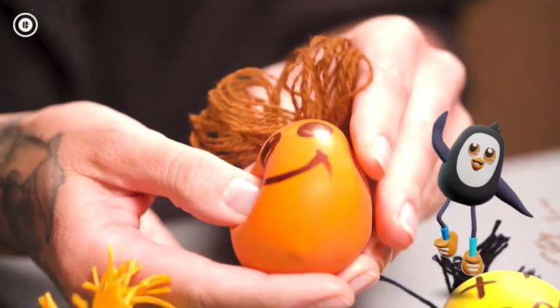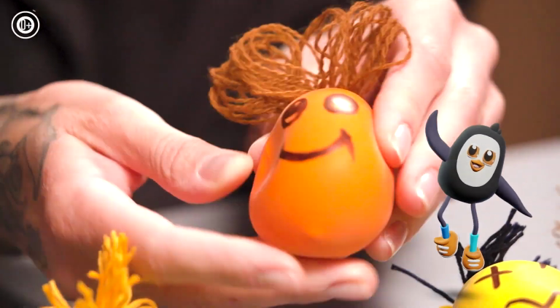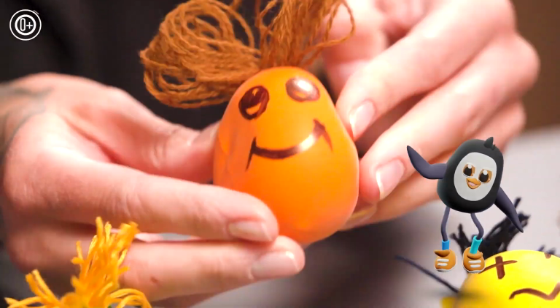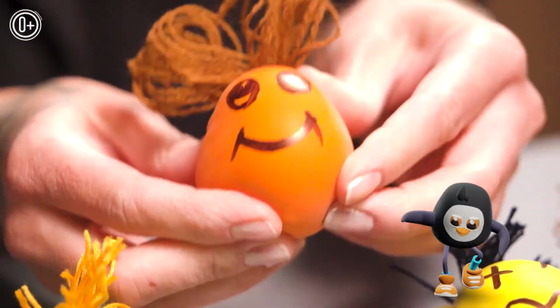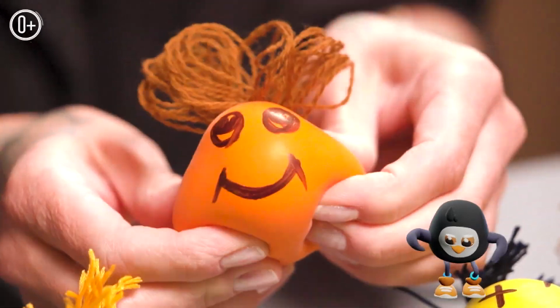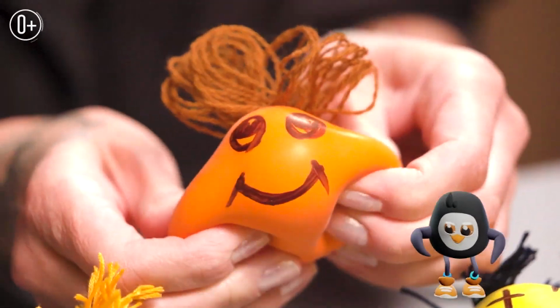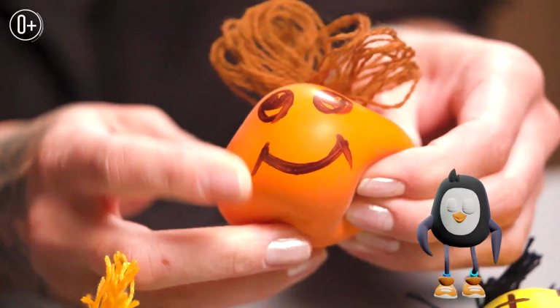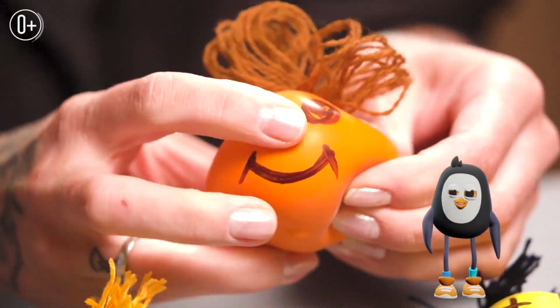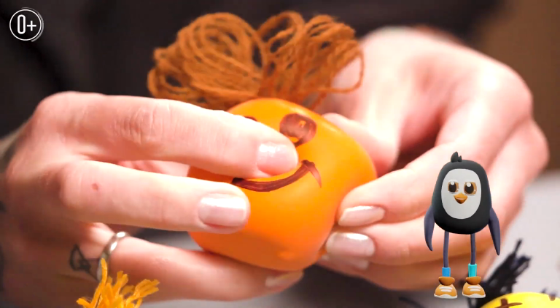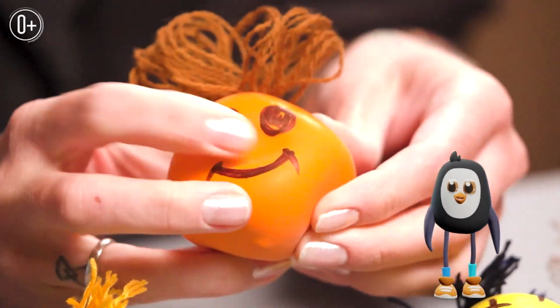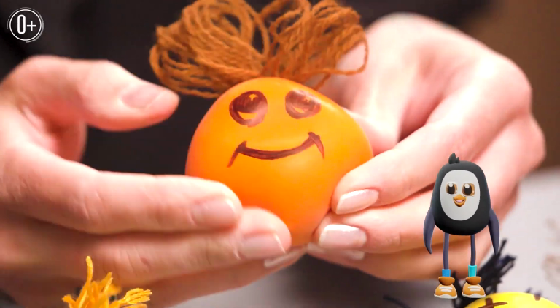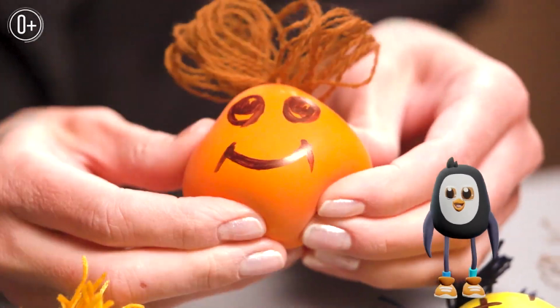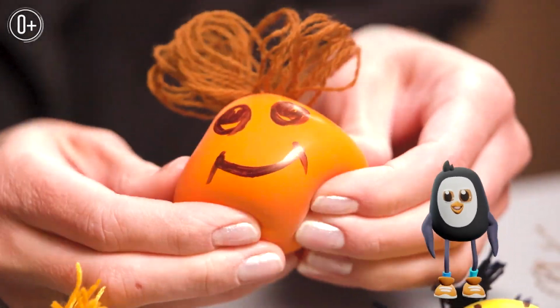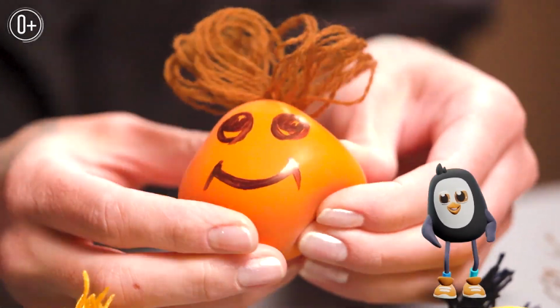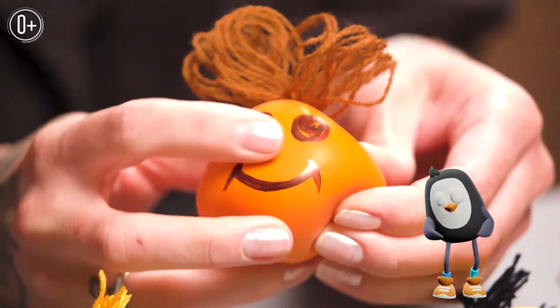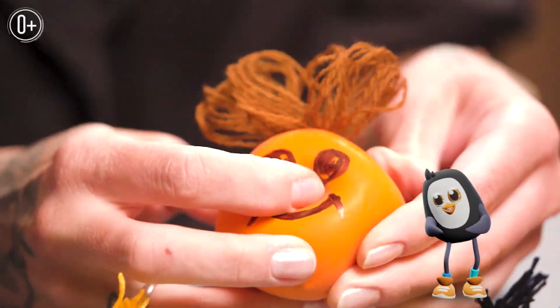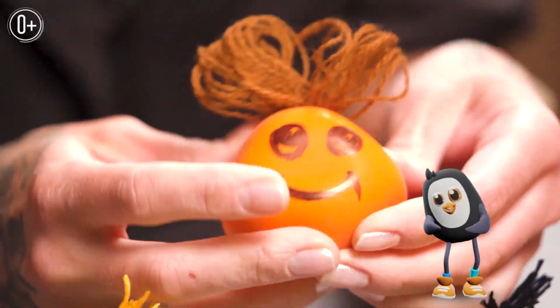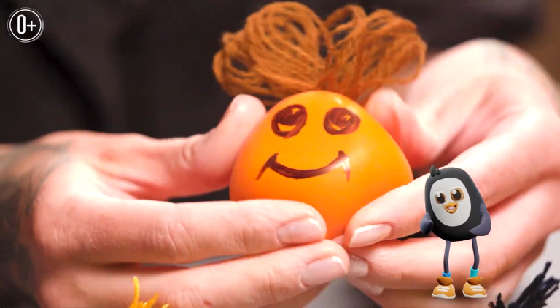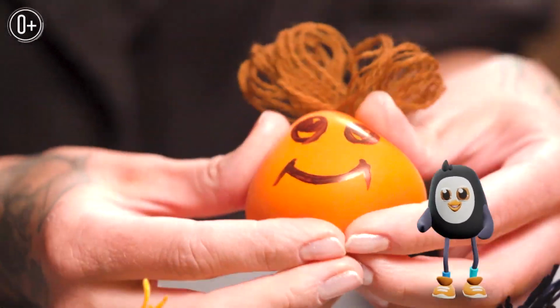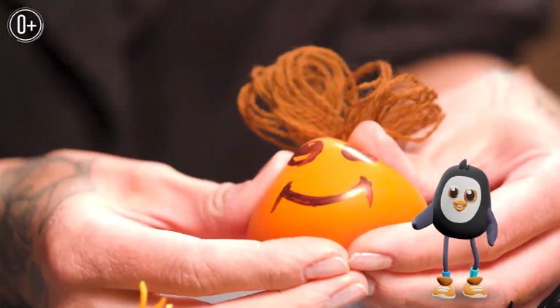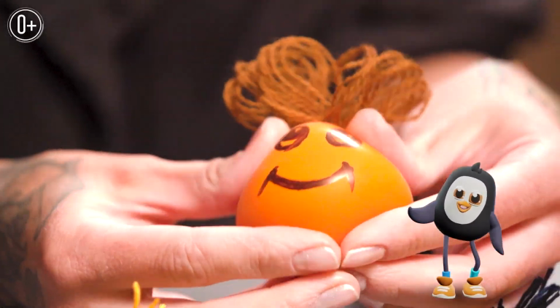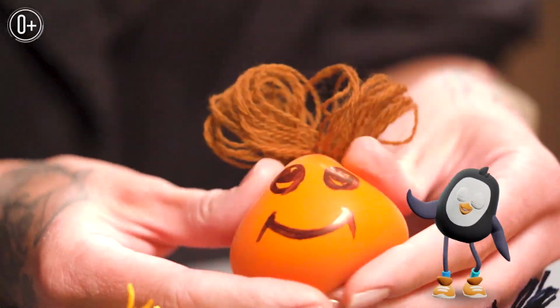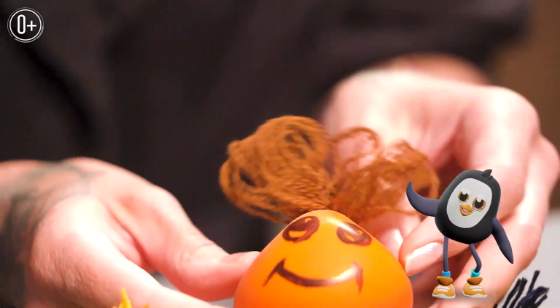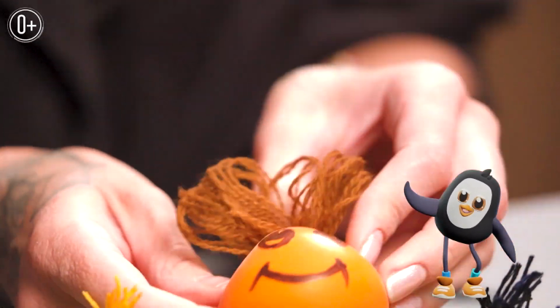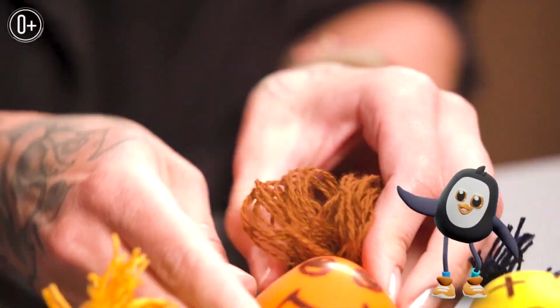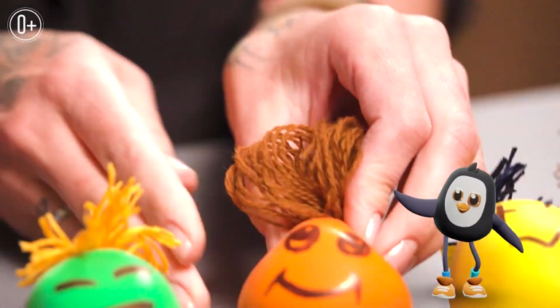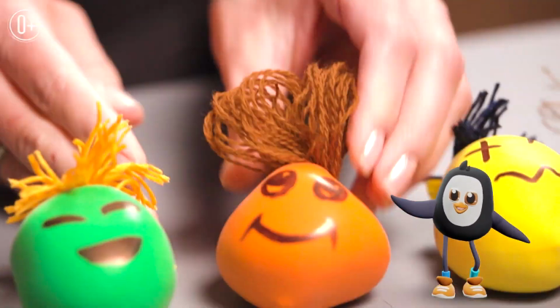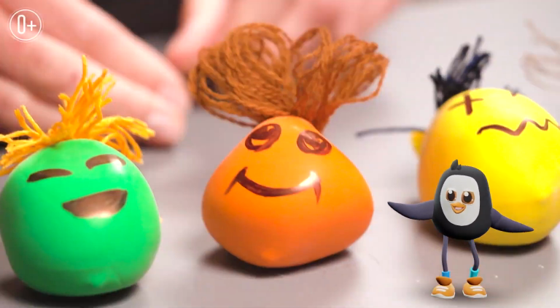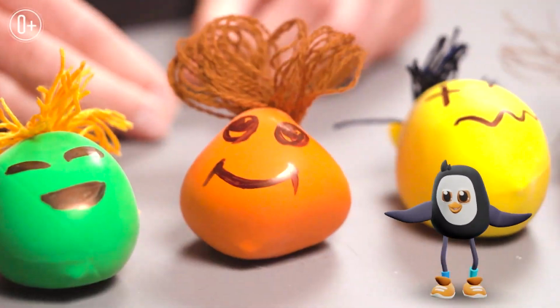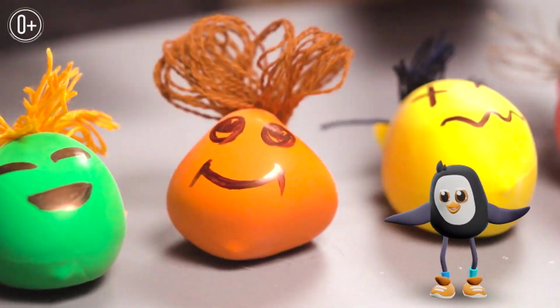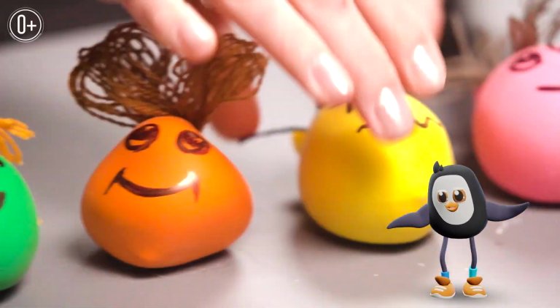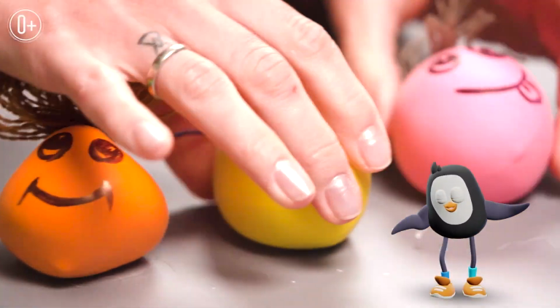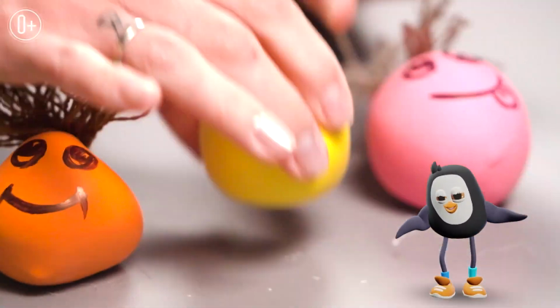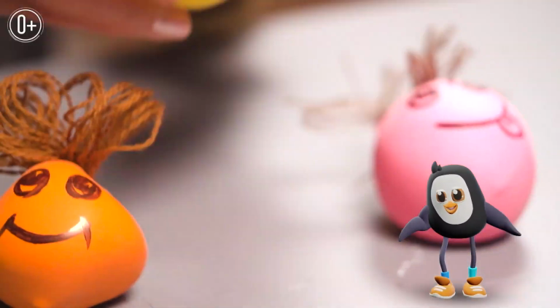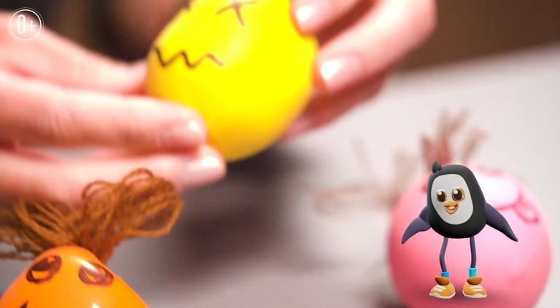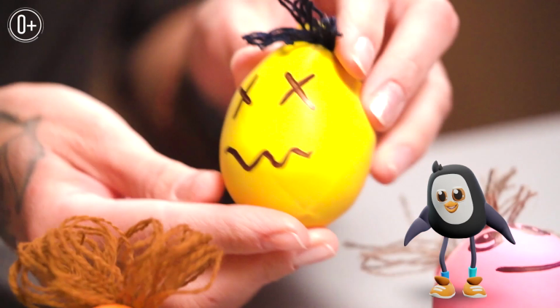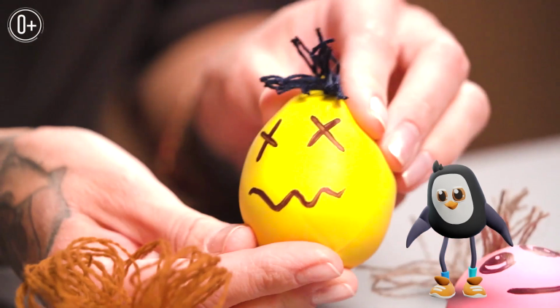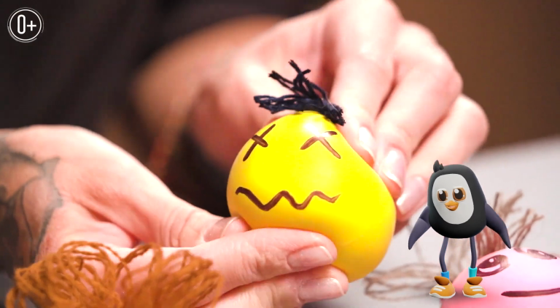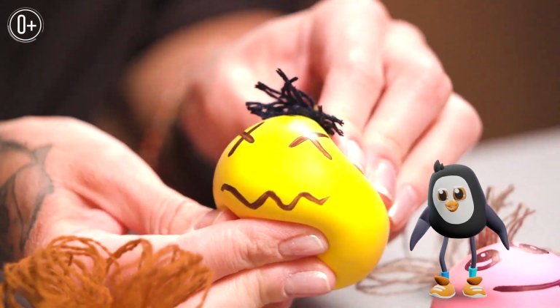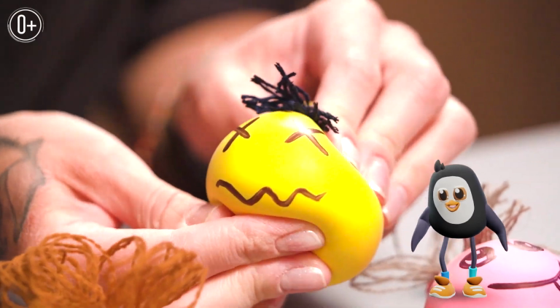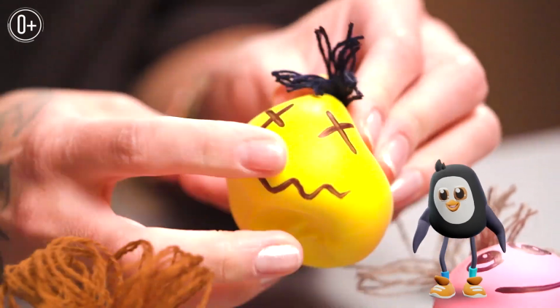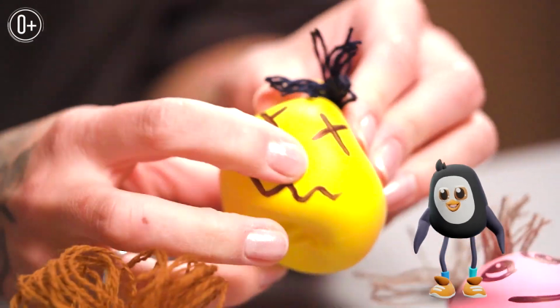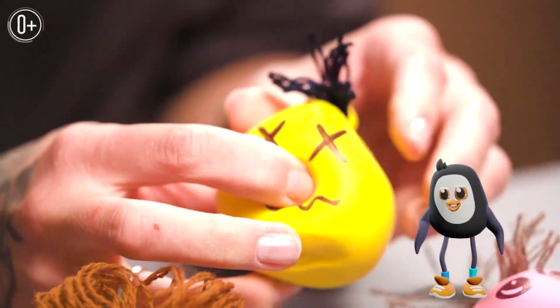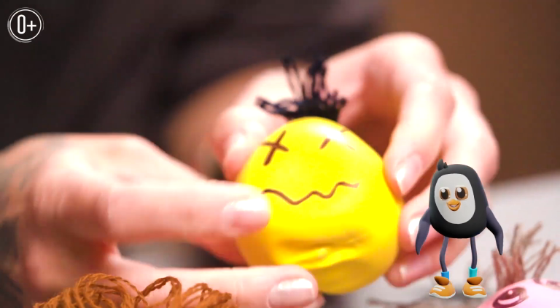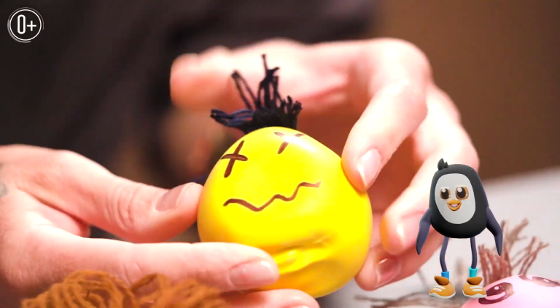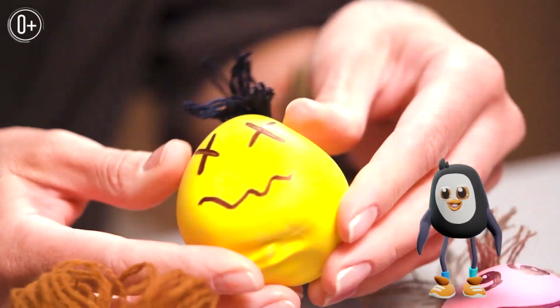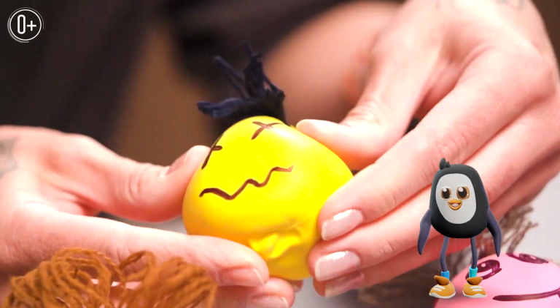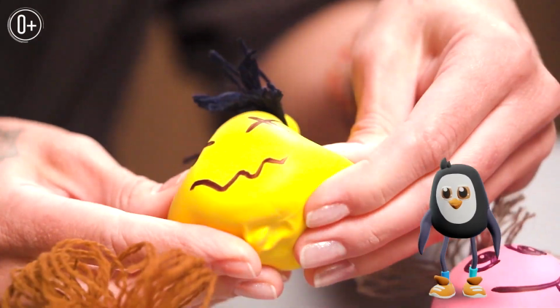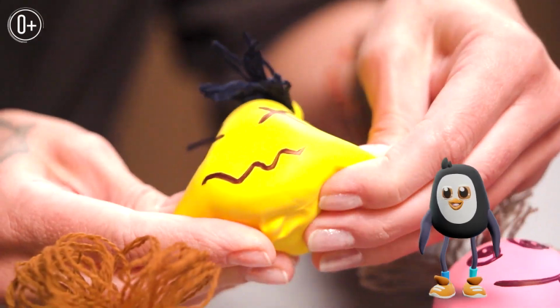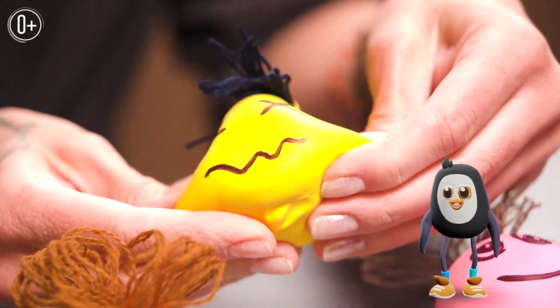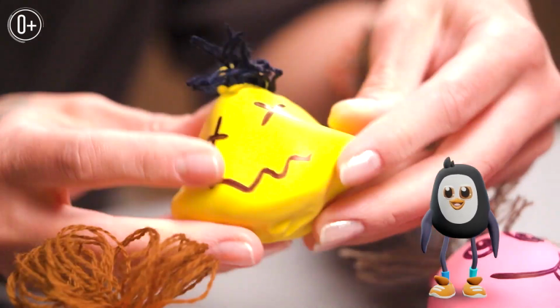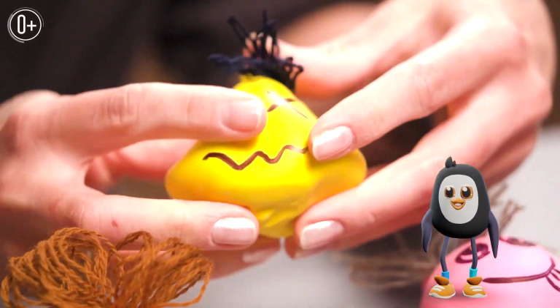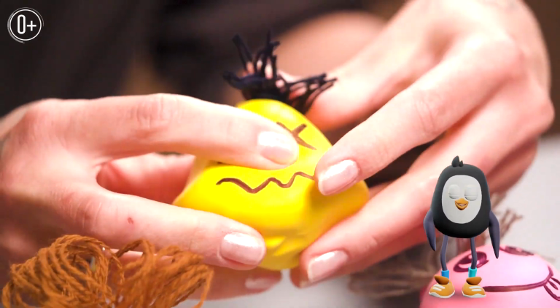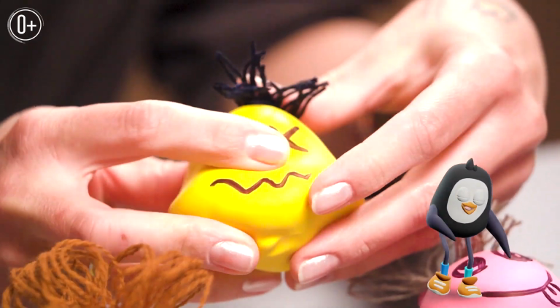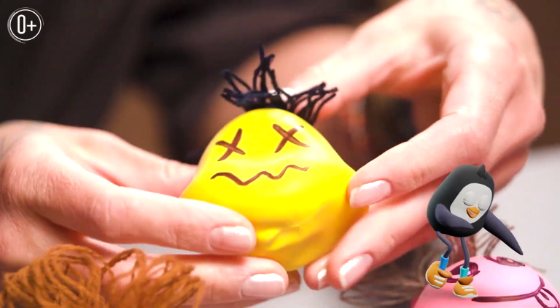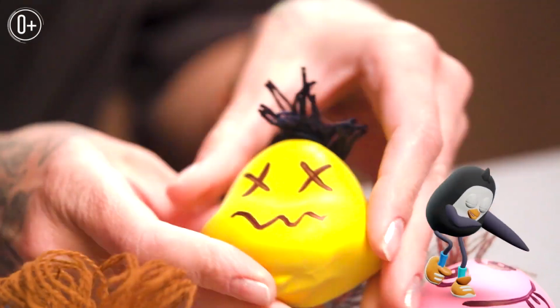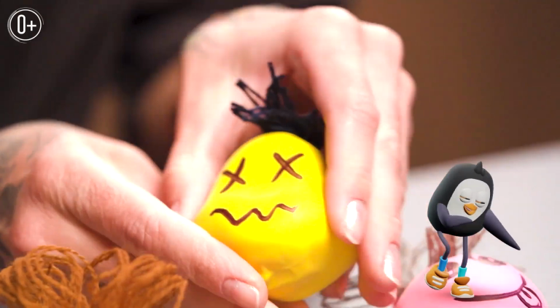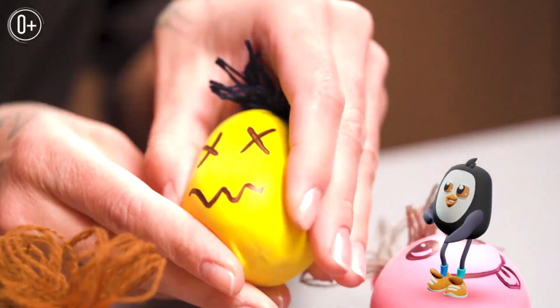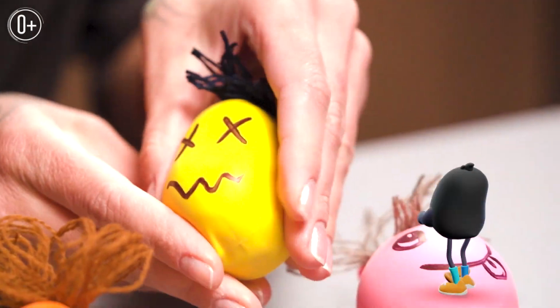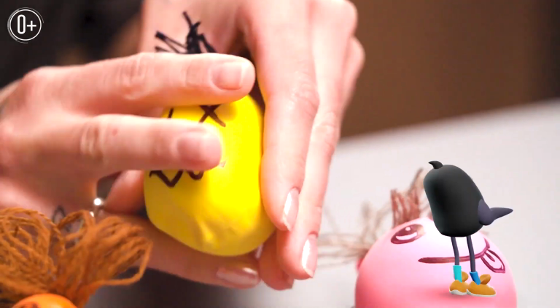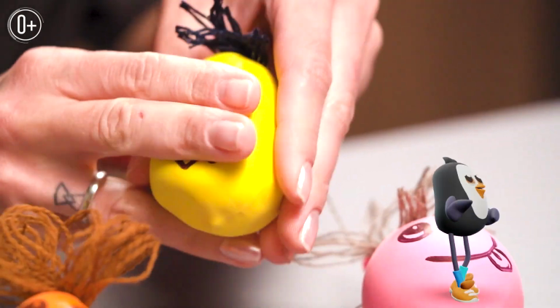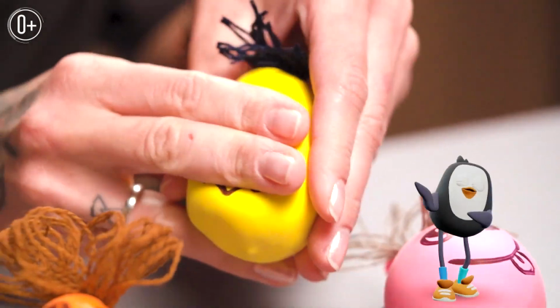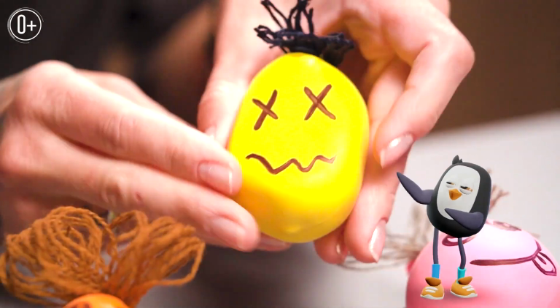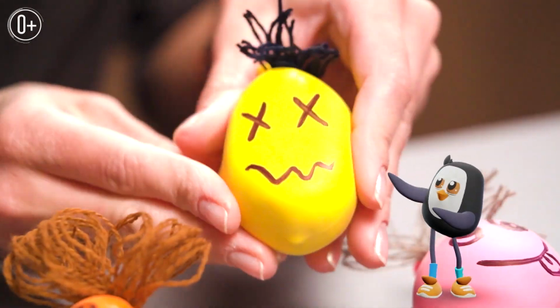Hi, I'm Pingo. Do you like making DIY toys? I'll show you how to make a sensory stress ball quickly and easily.